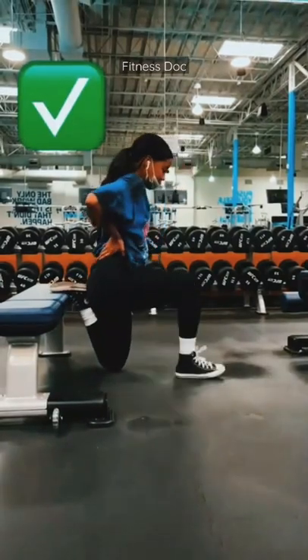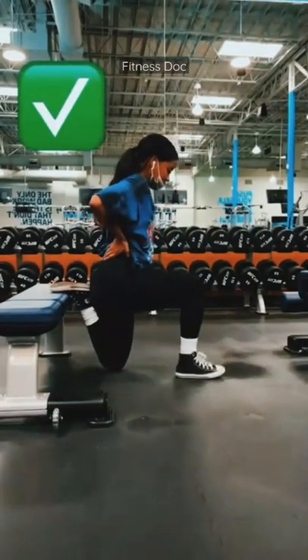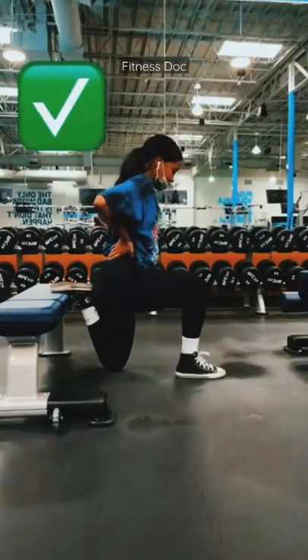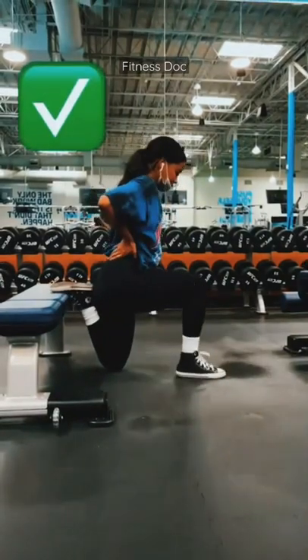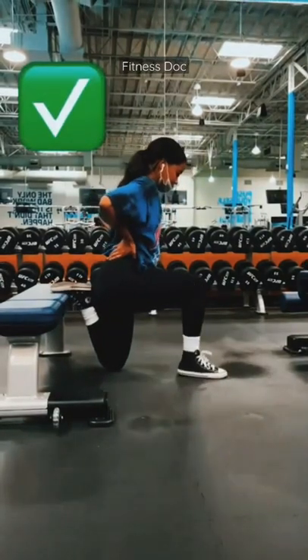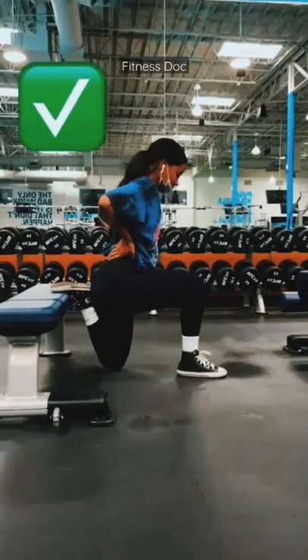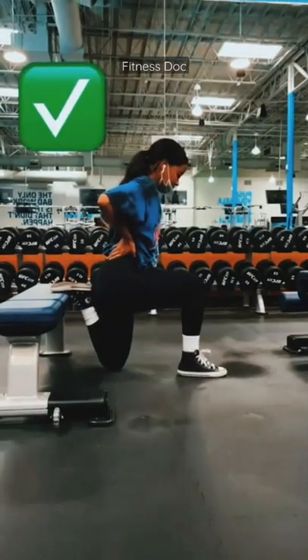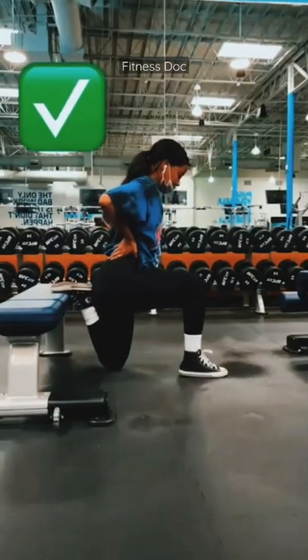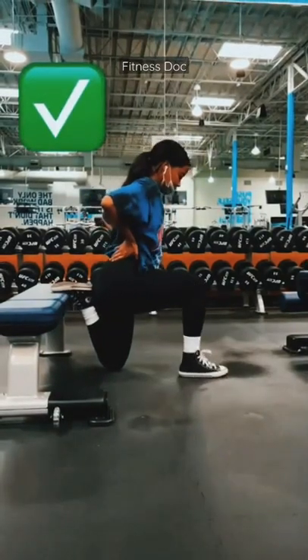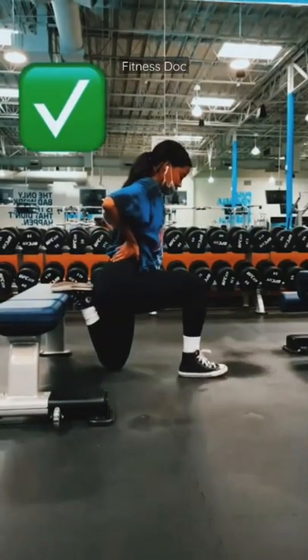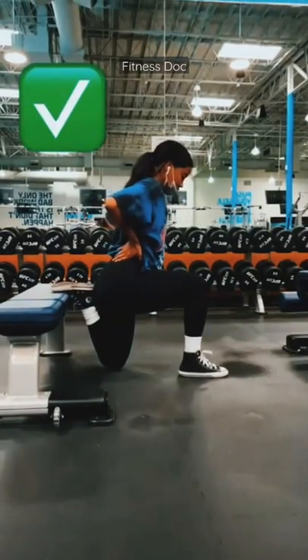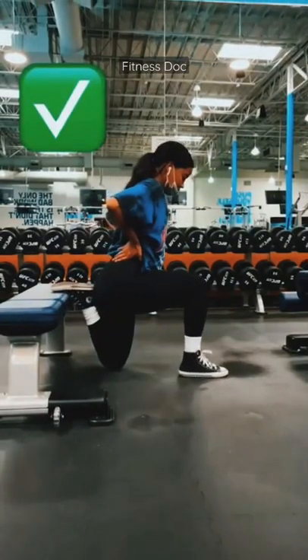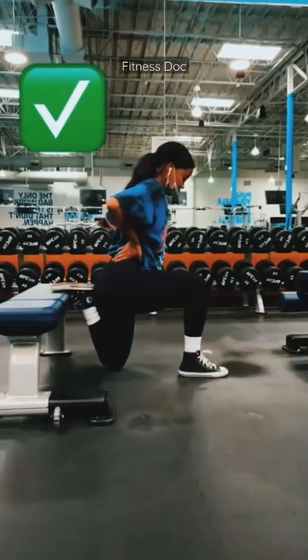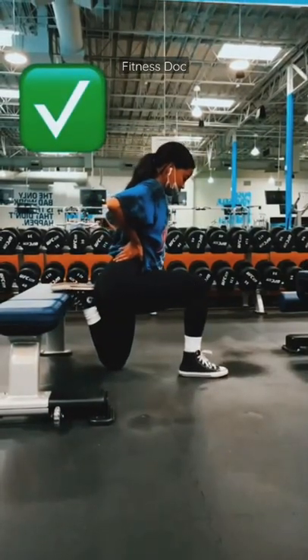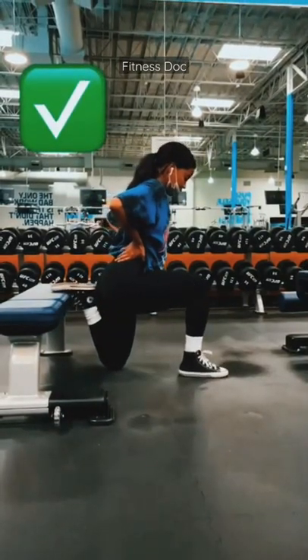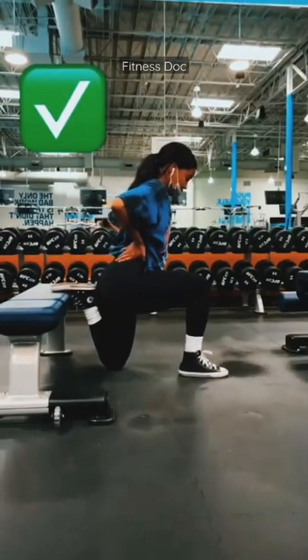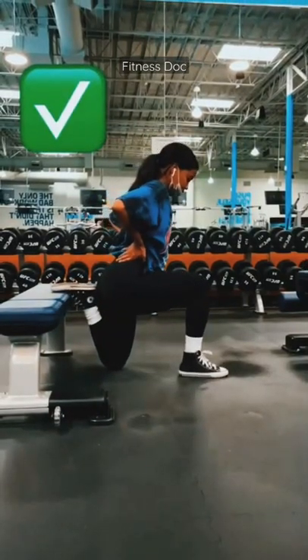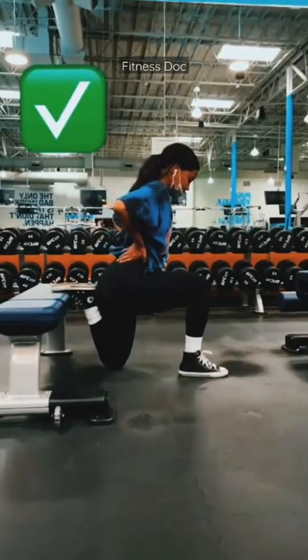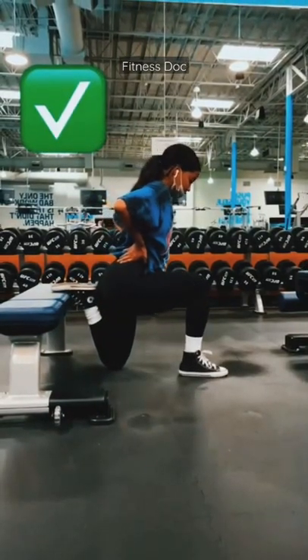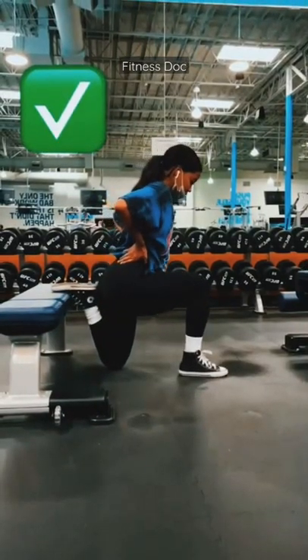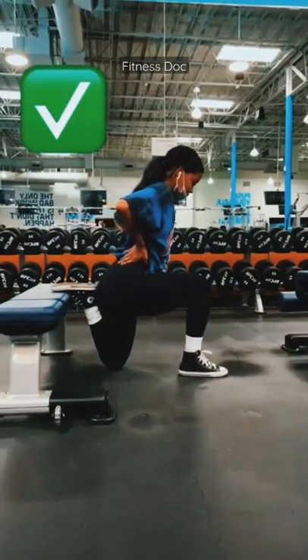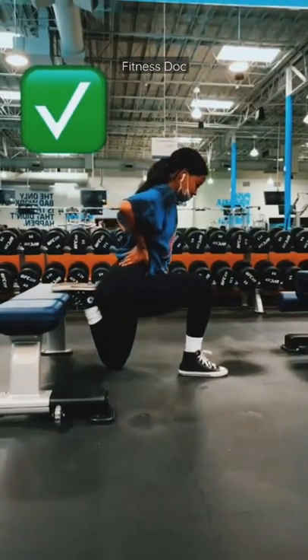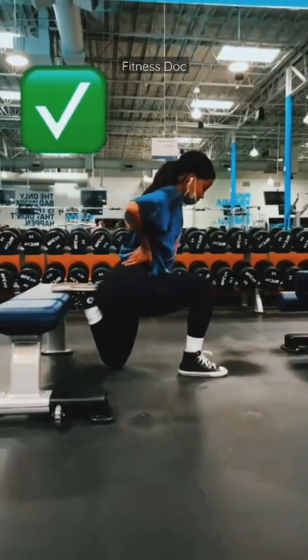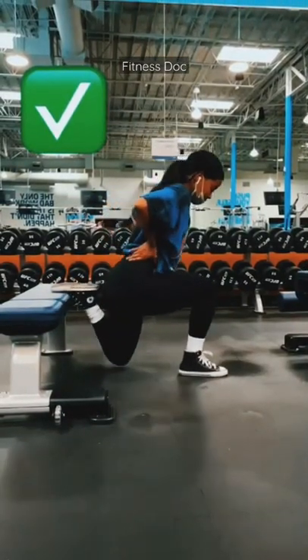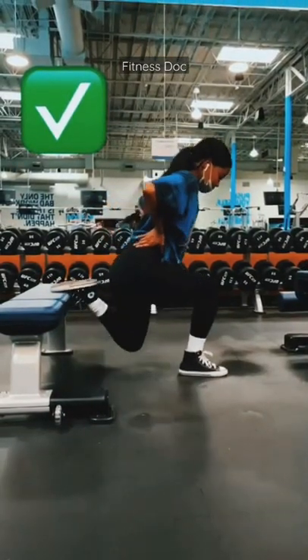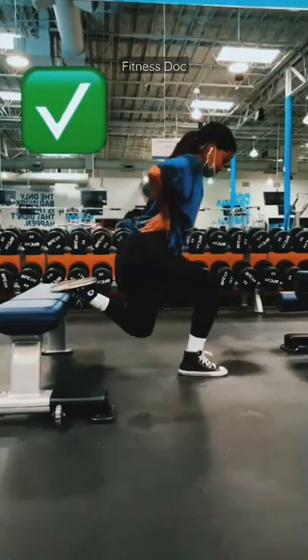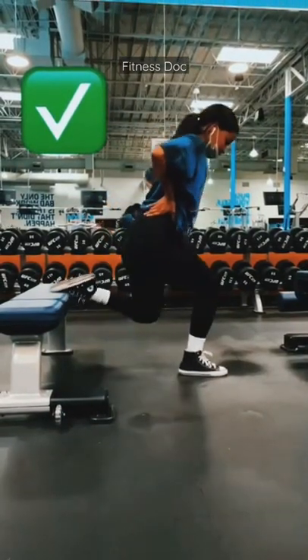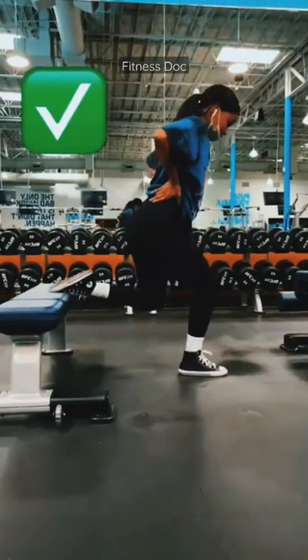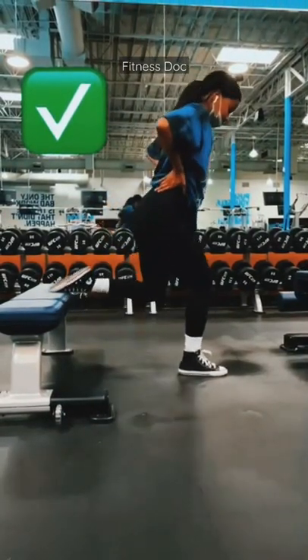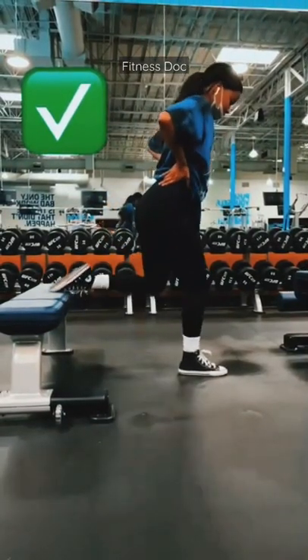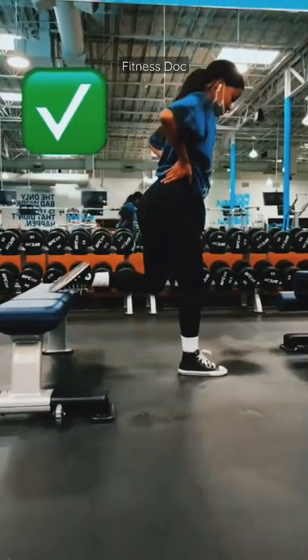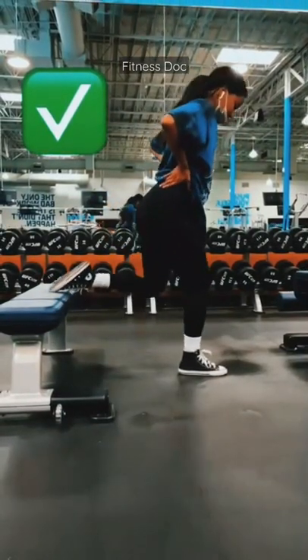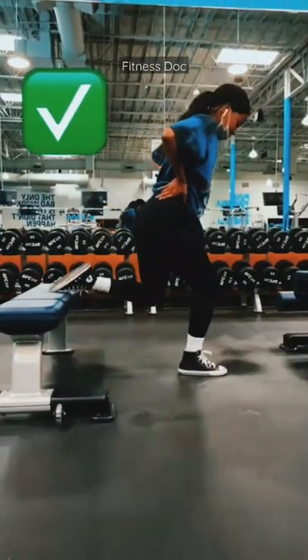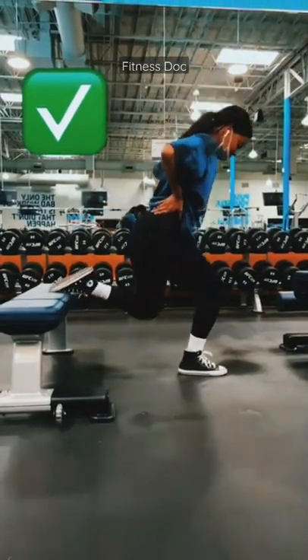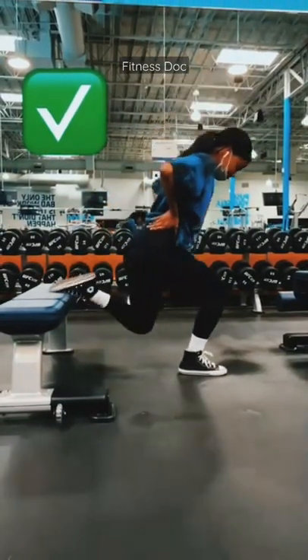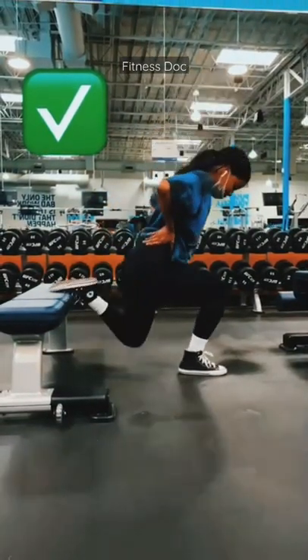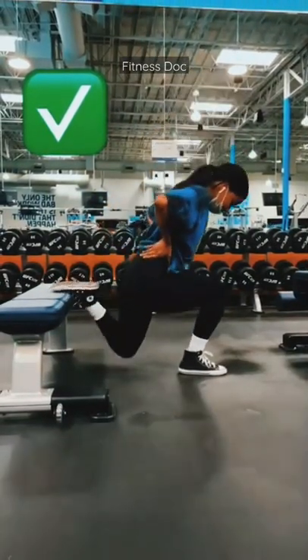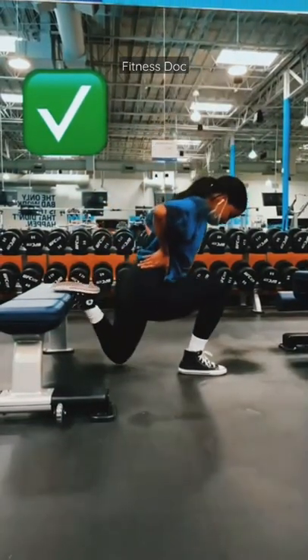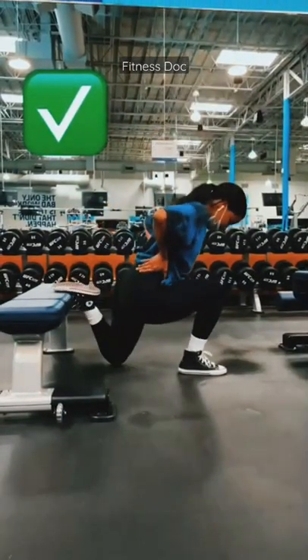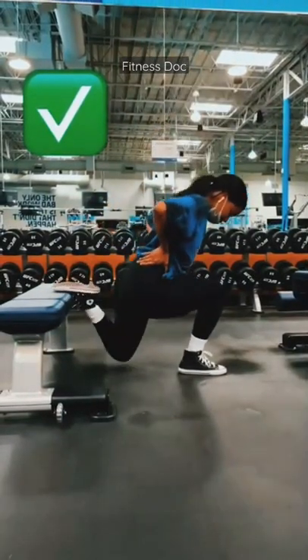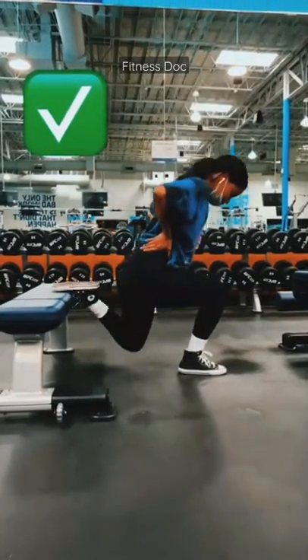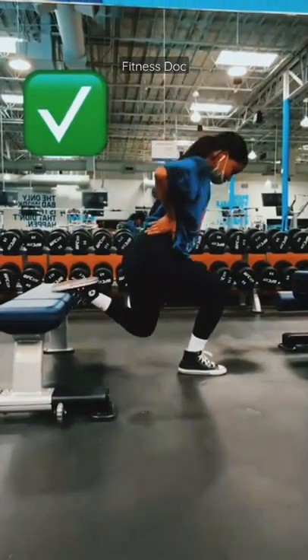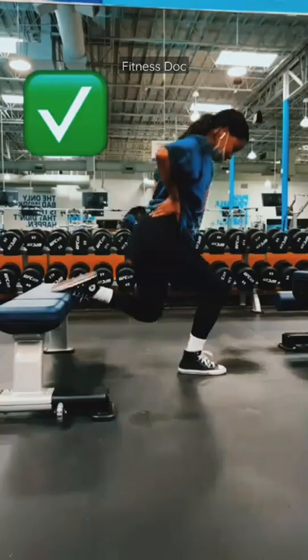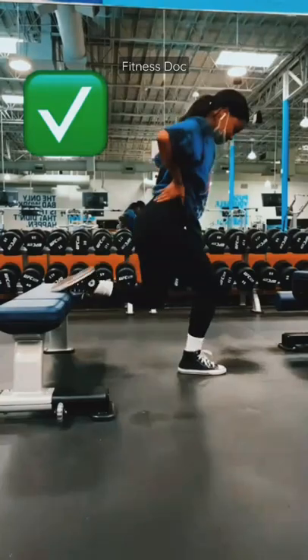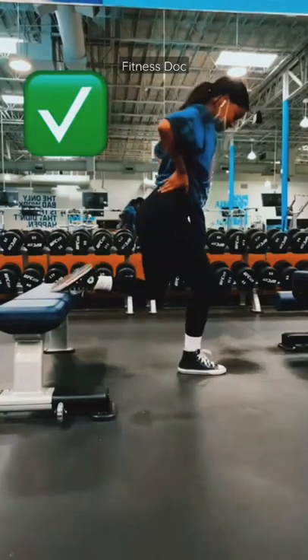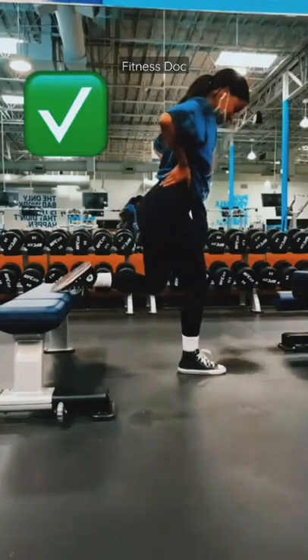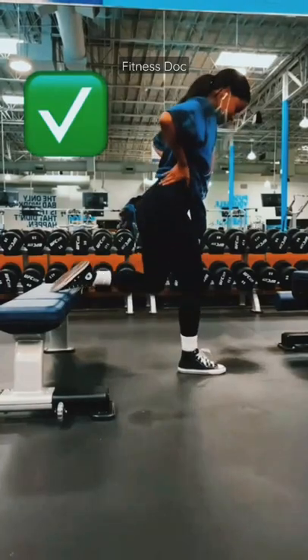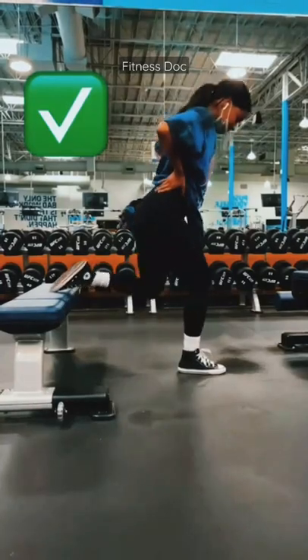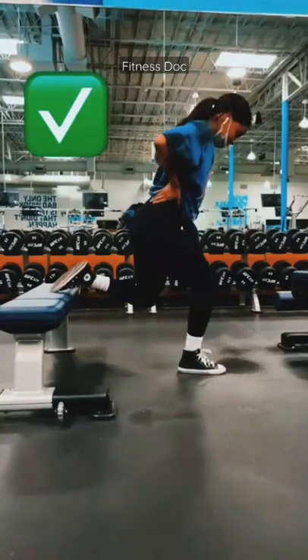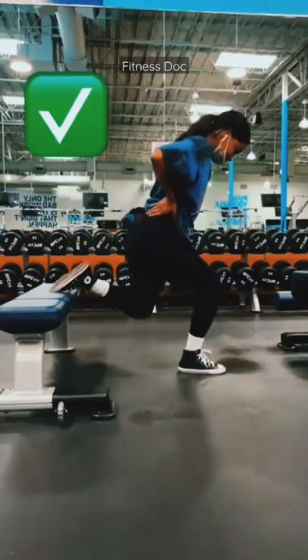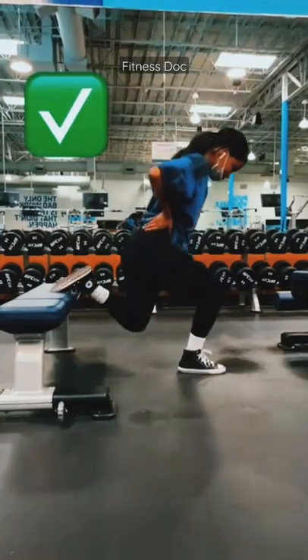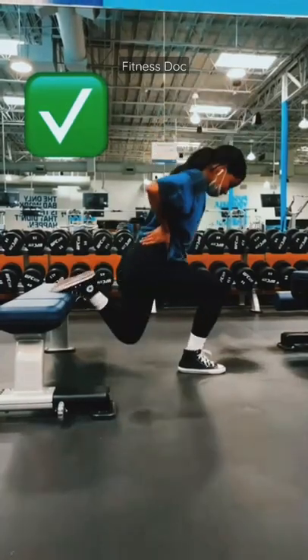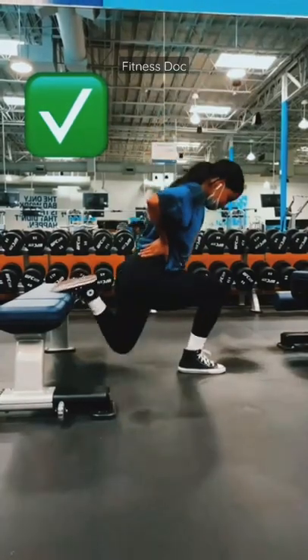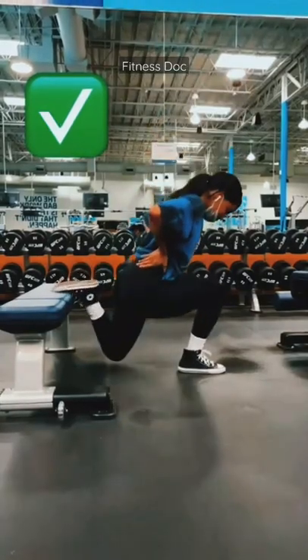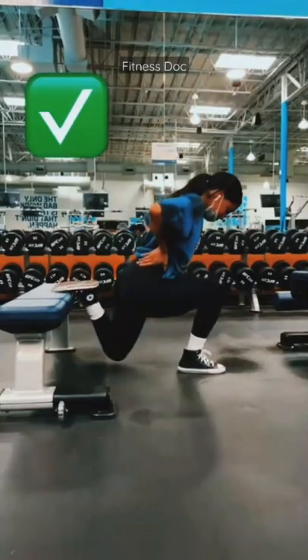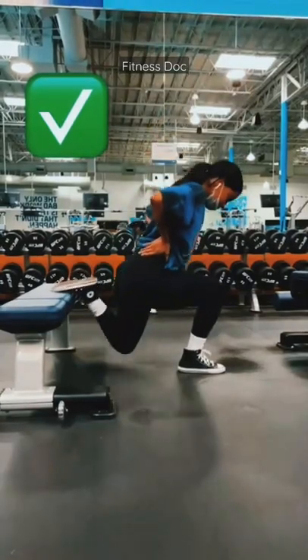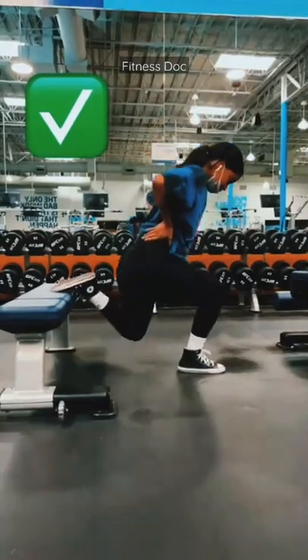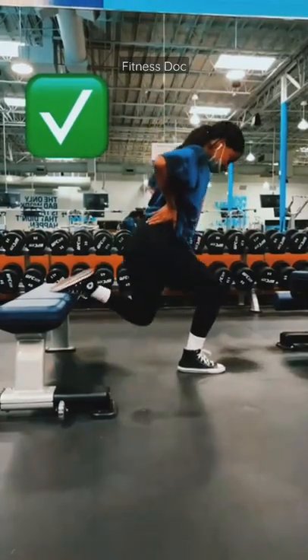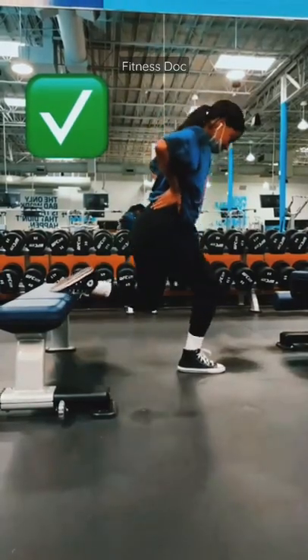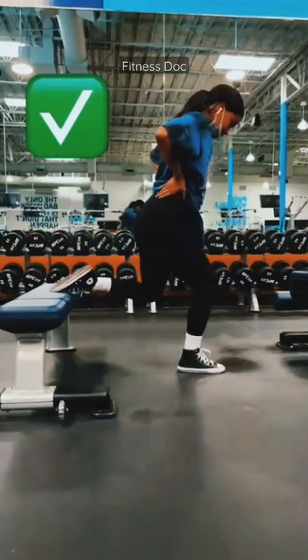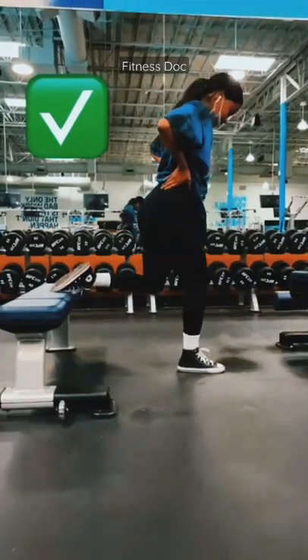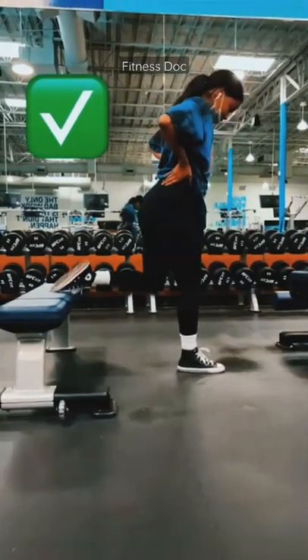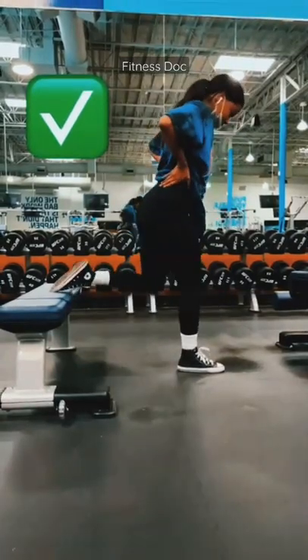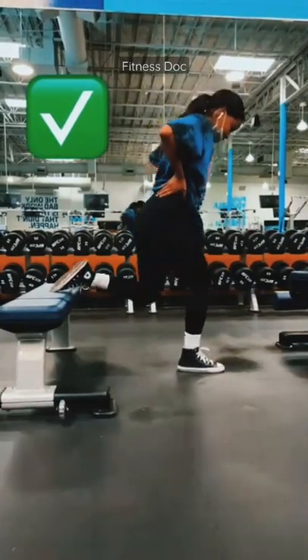So you want to start at the bottom of the movement, where the movement is the hardest, with your laces on the bench, and push through the heel of your front foot.